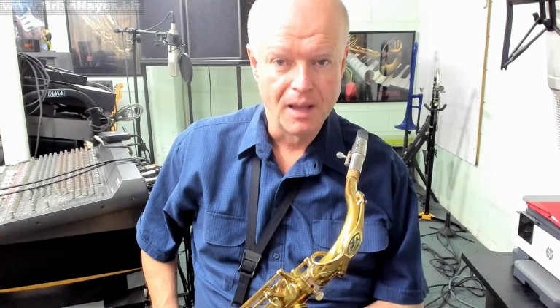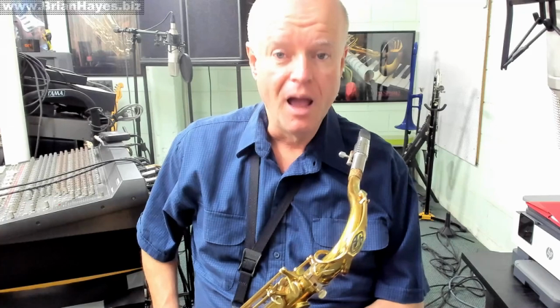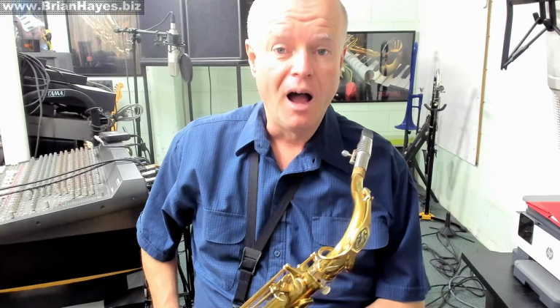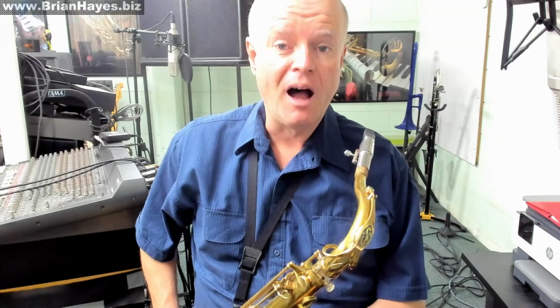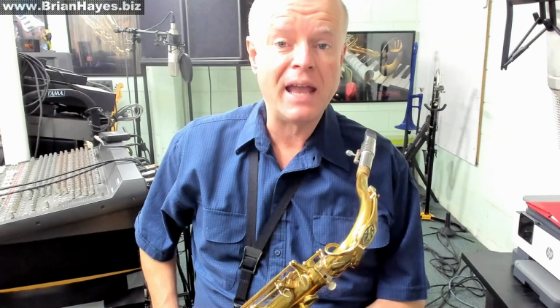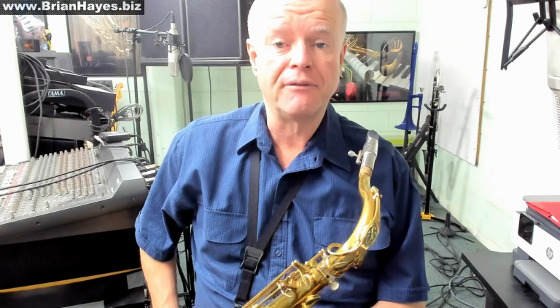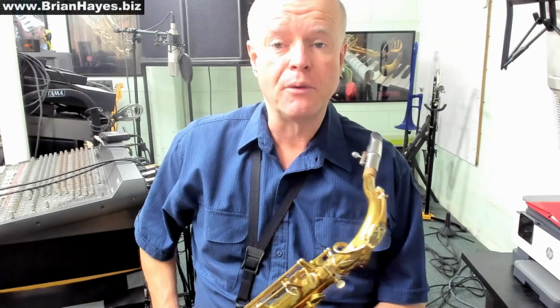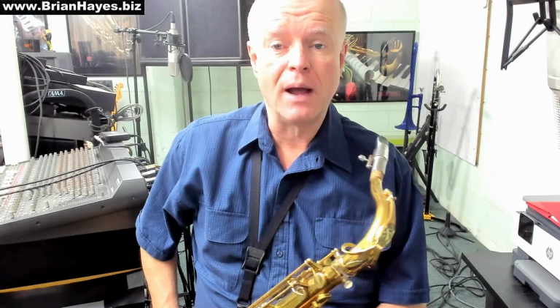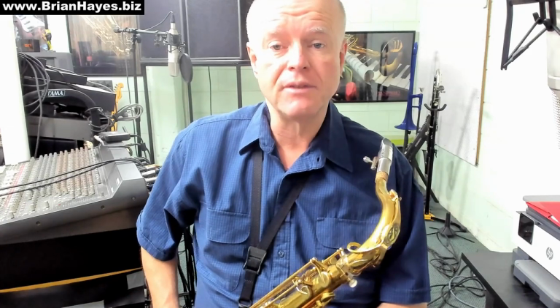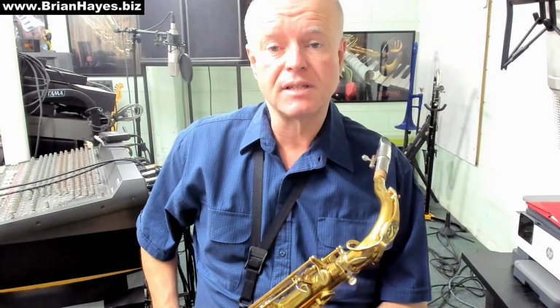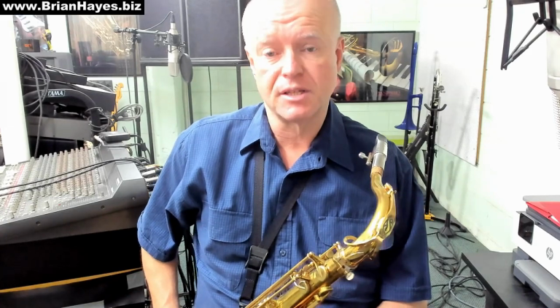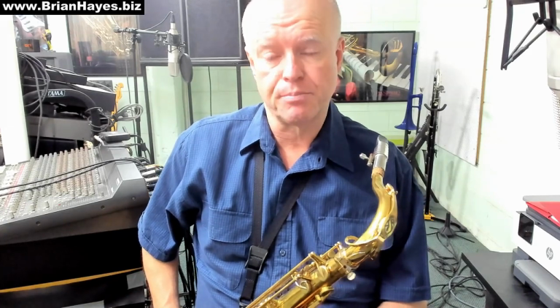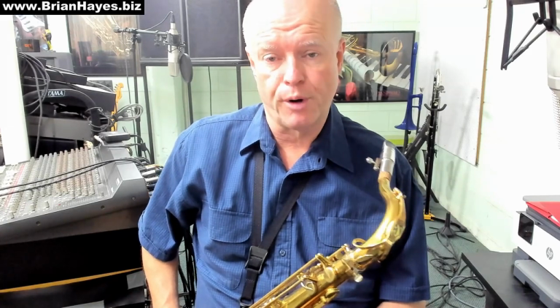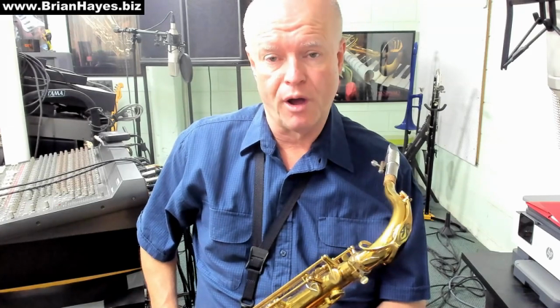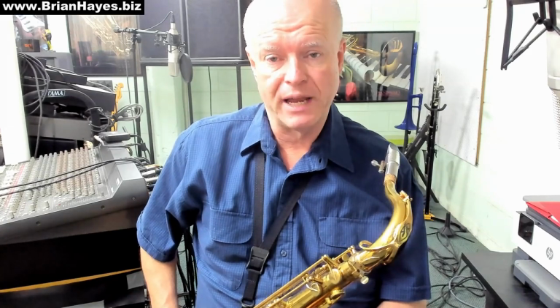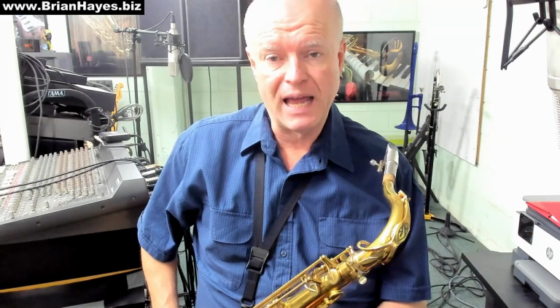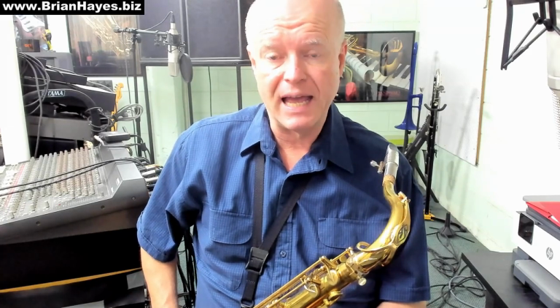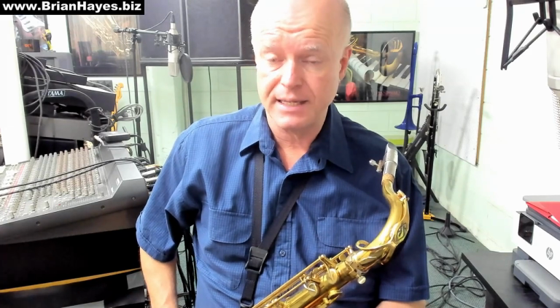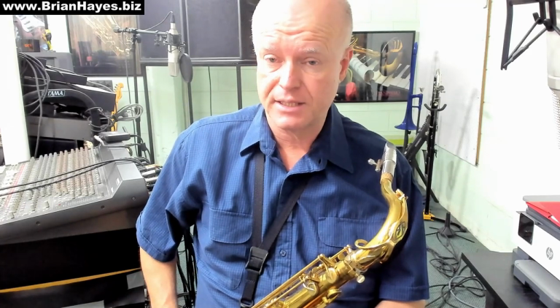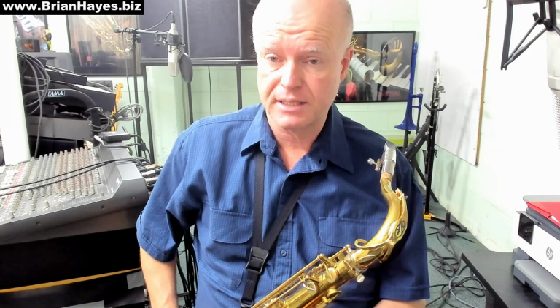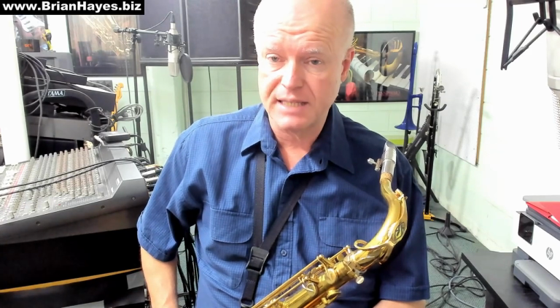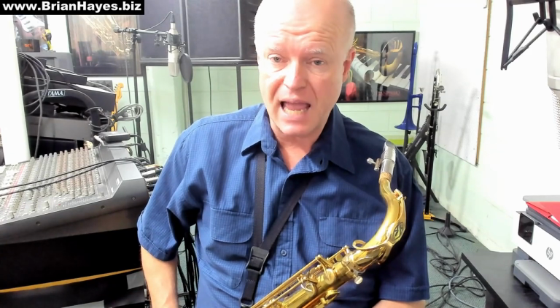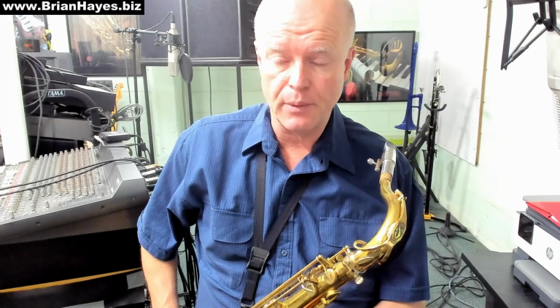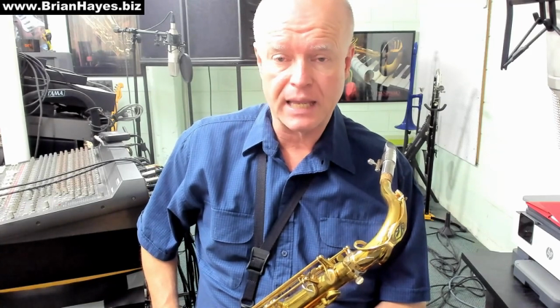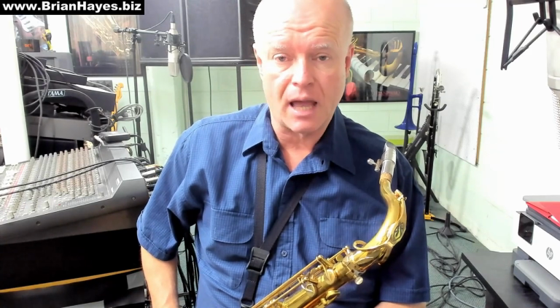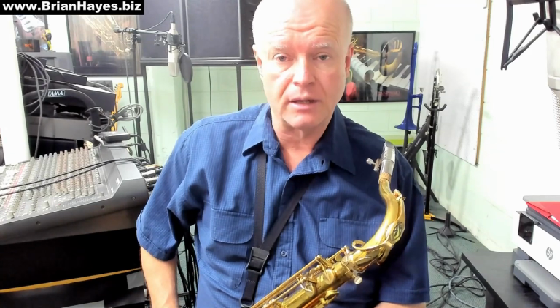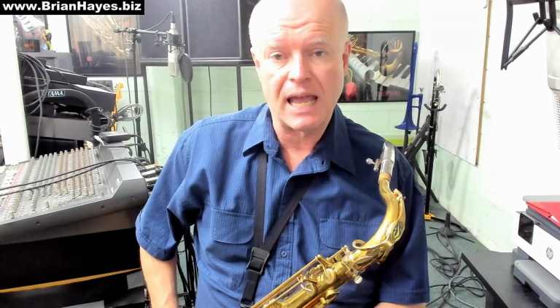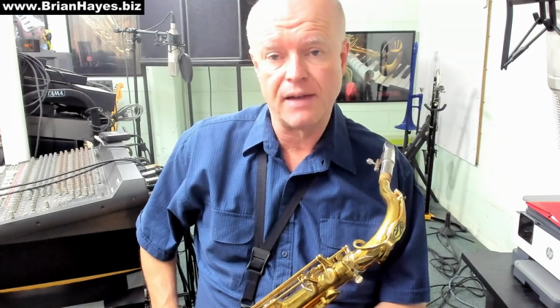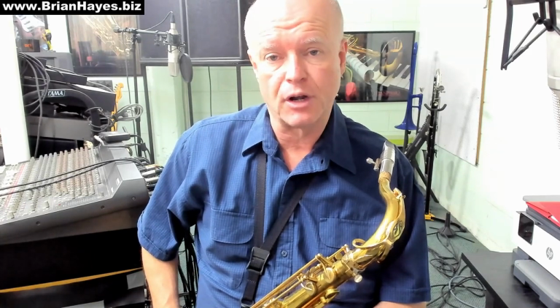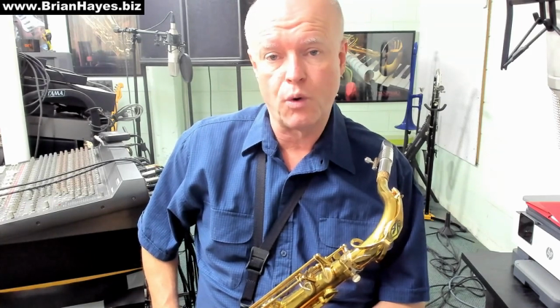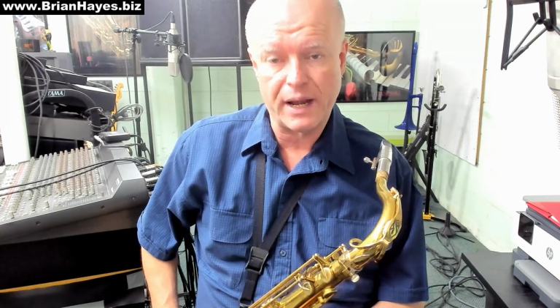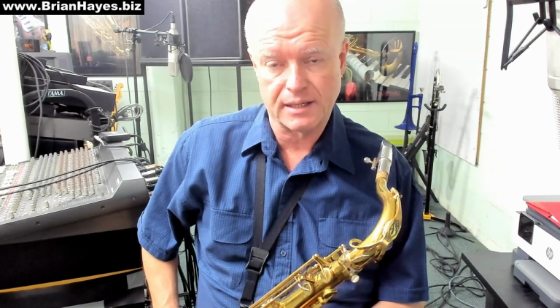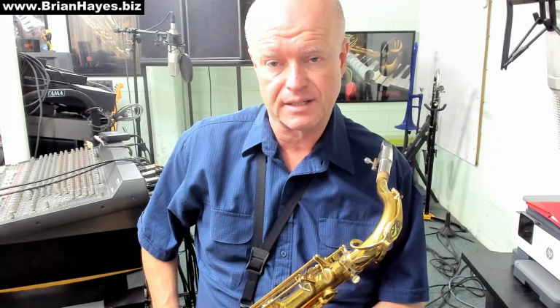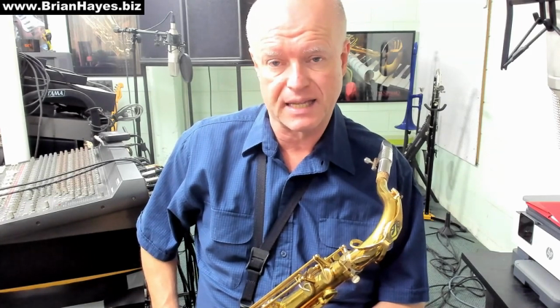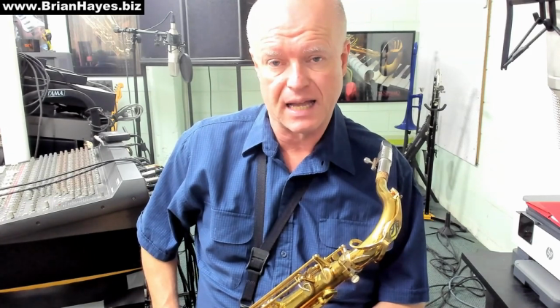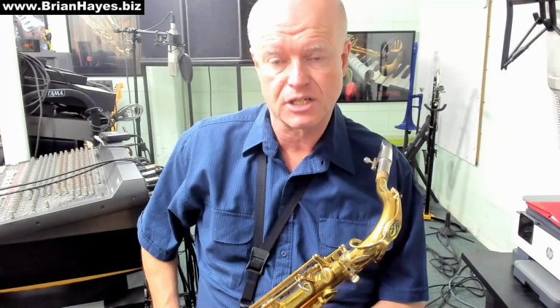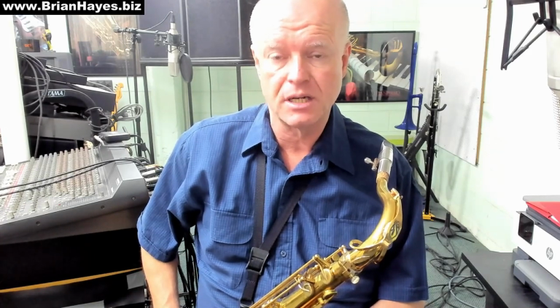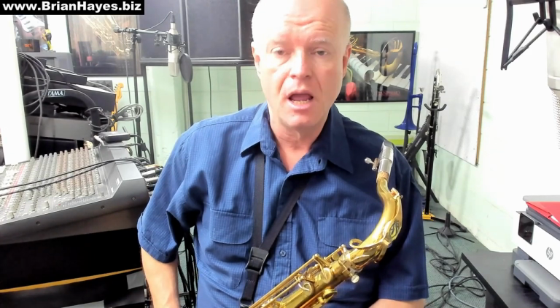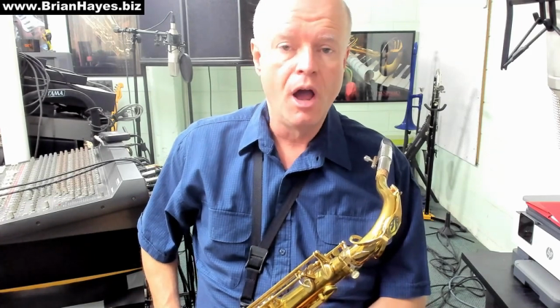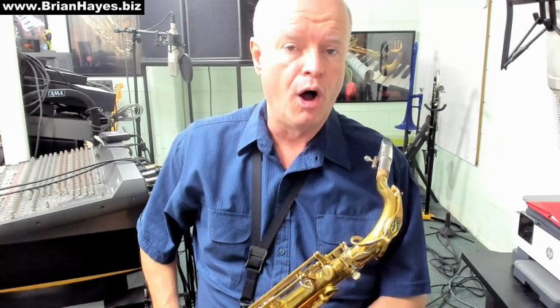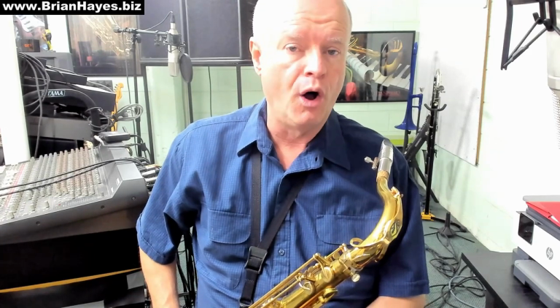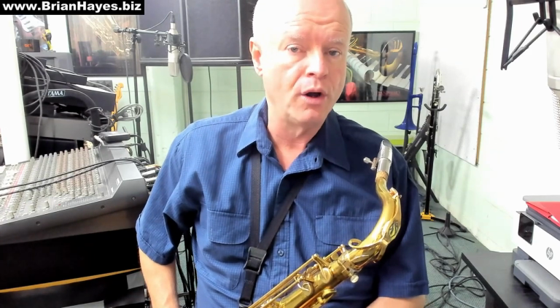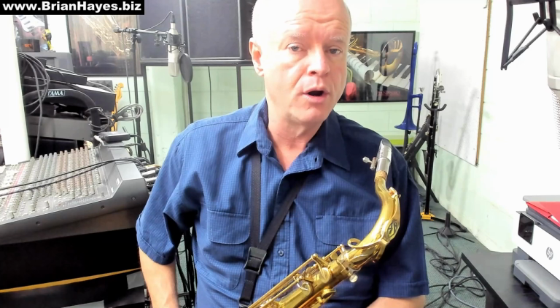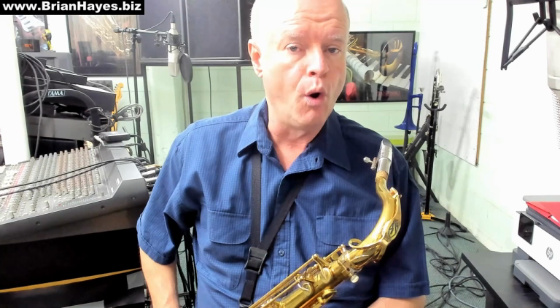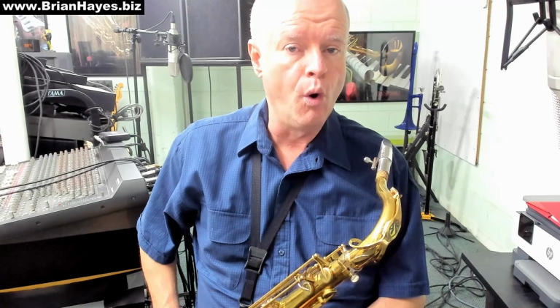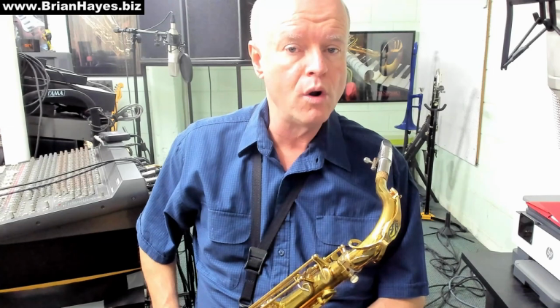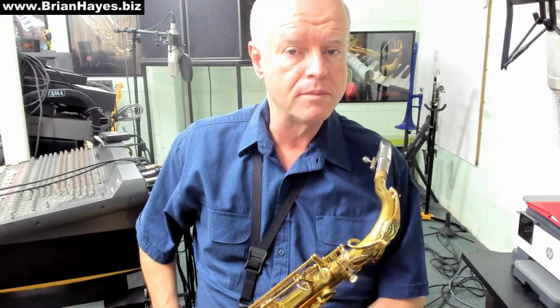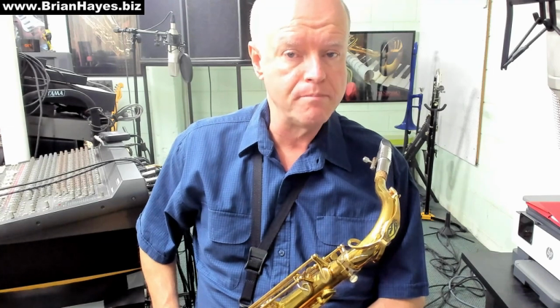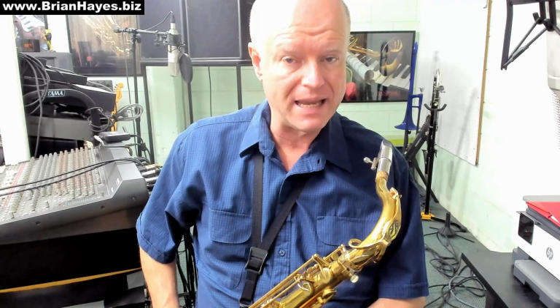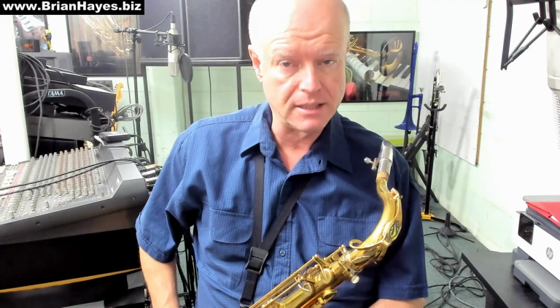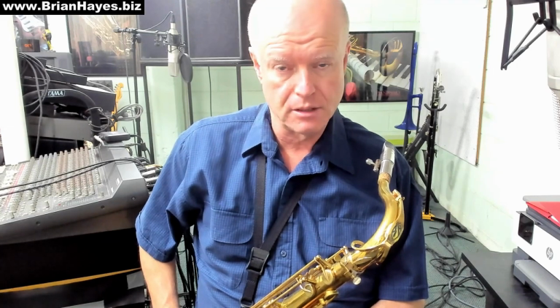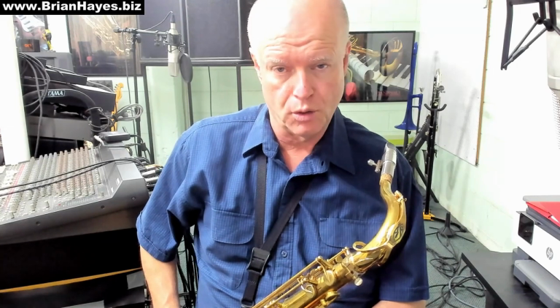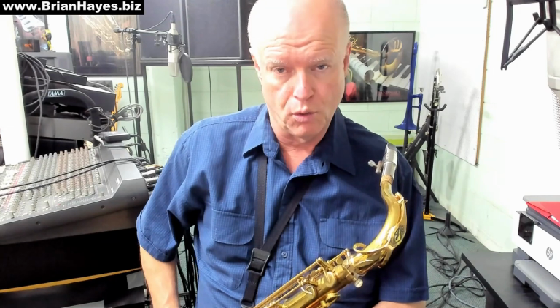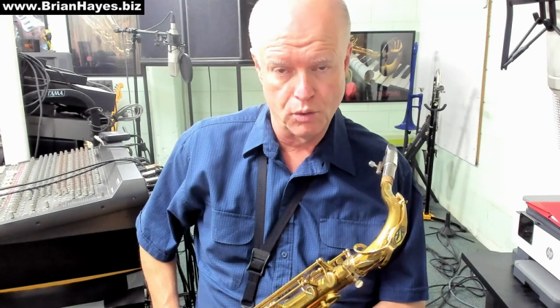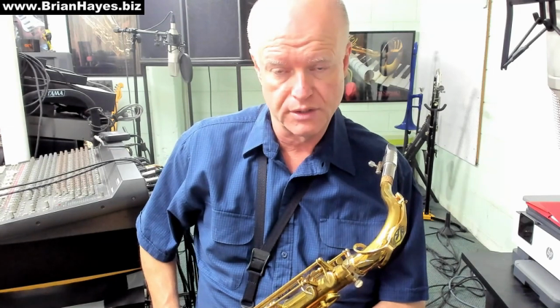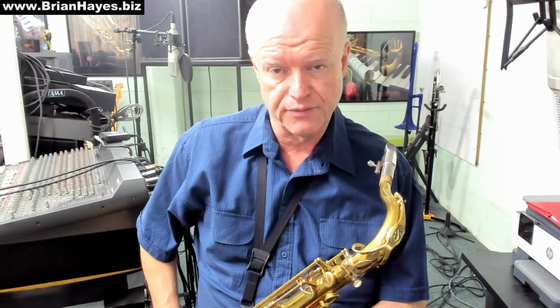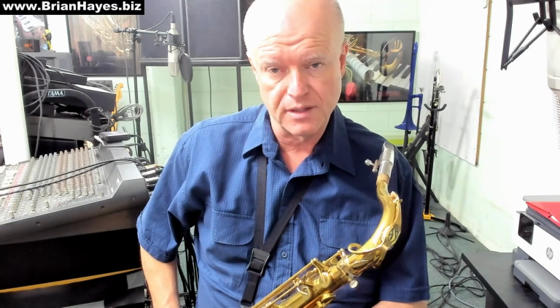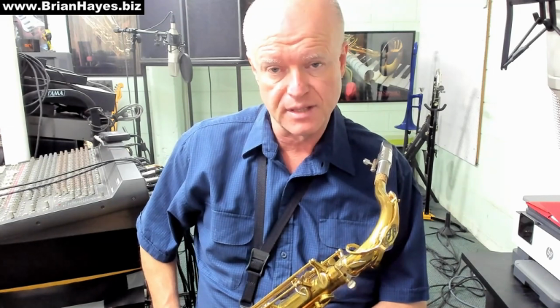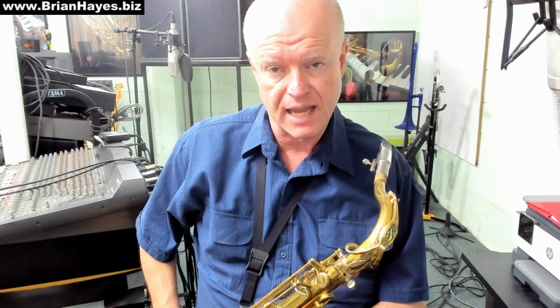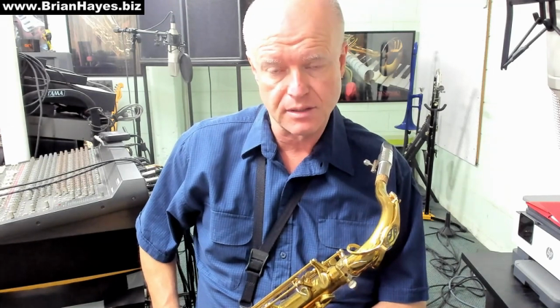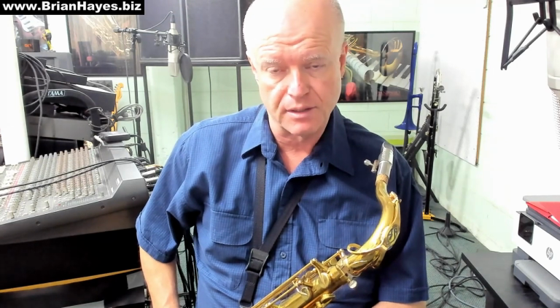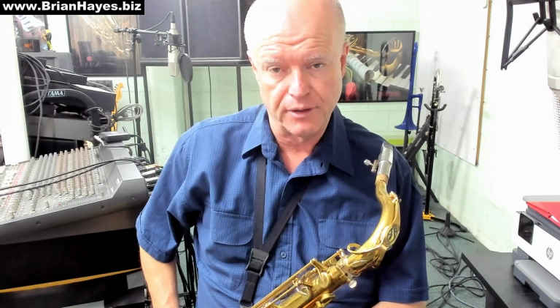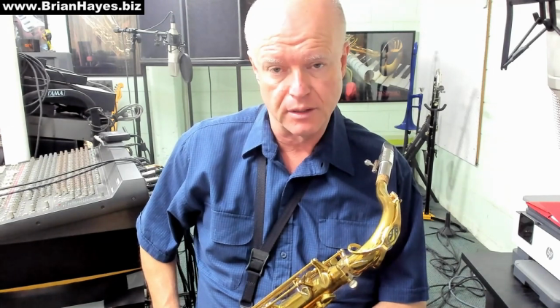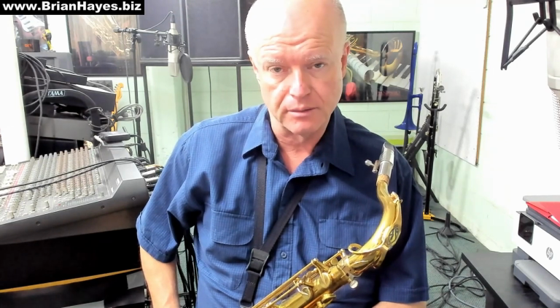Hi everyone, this is Brian Hayes. Today we're going to have a quick discussion on augmented chords for the saxophone.